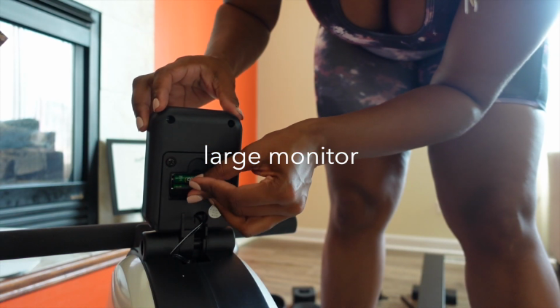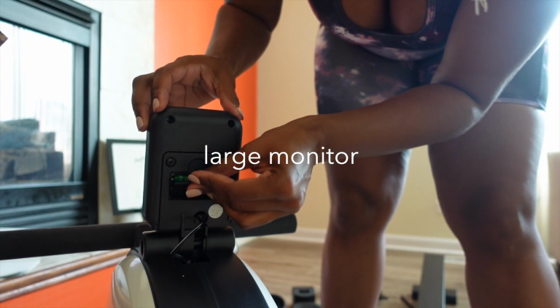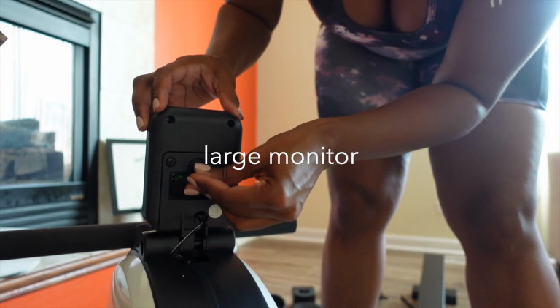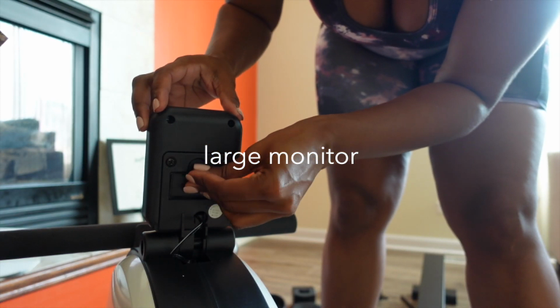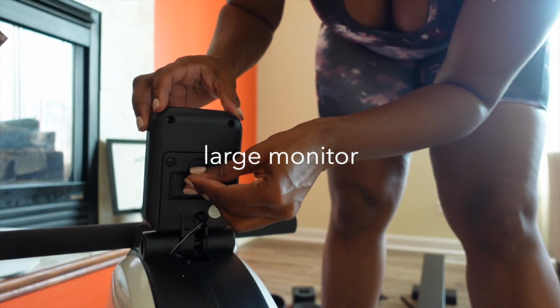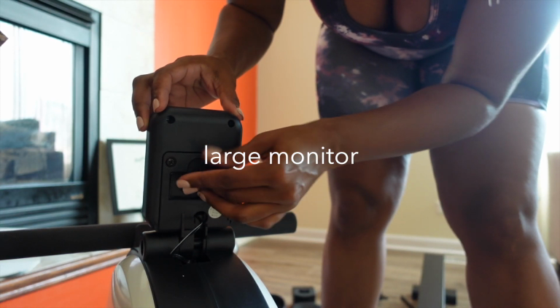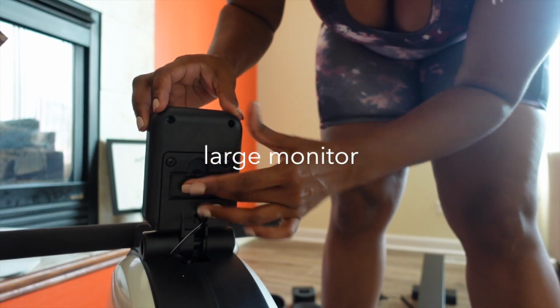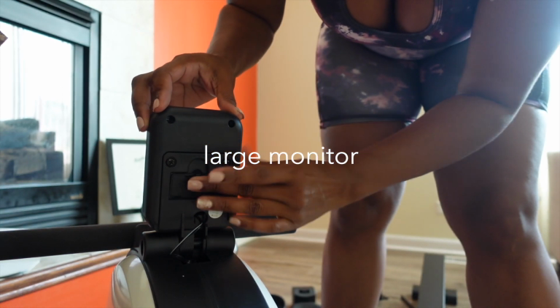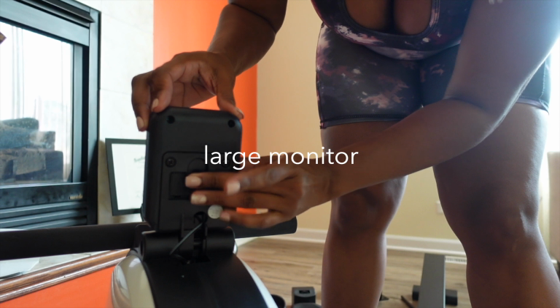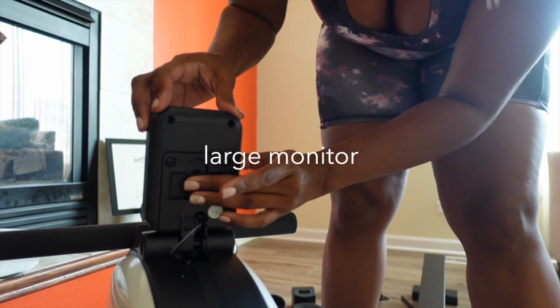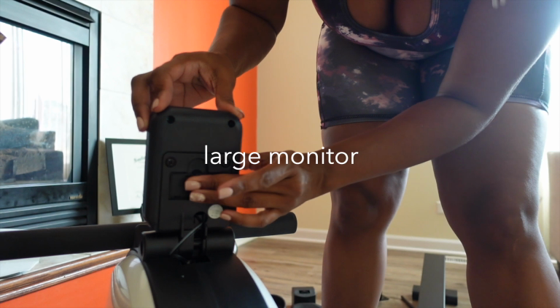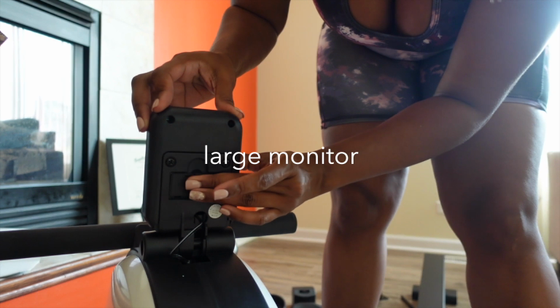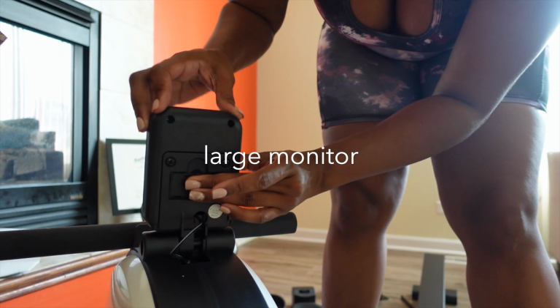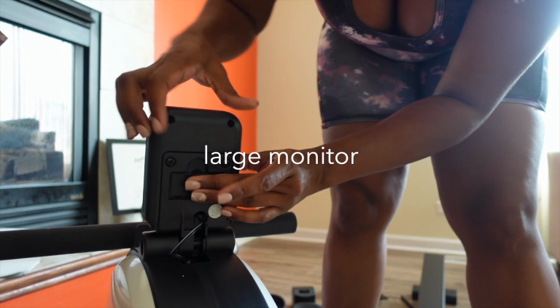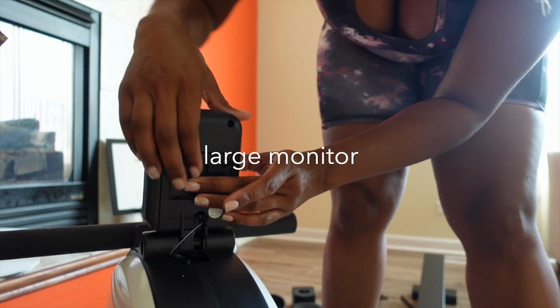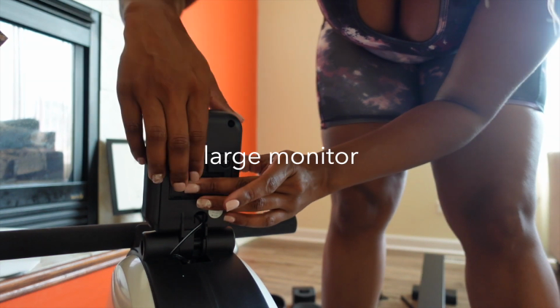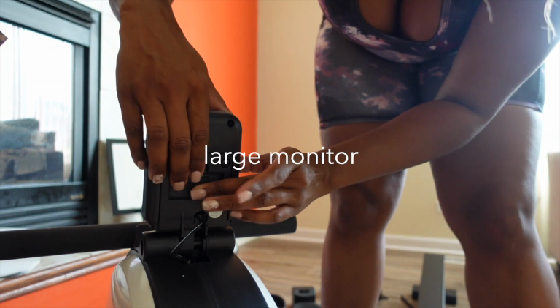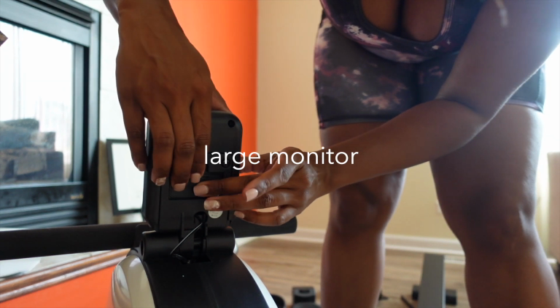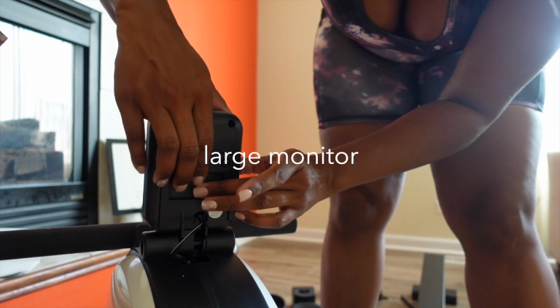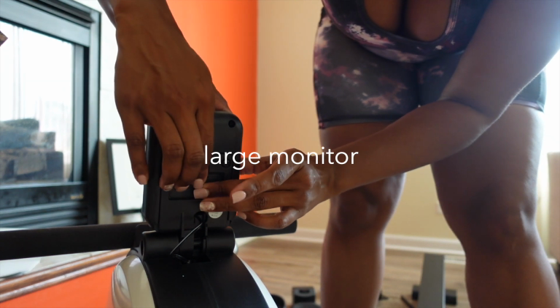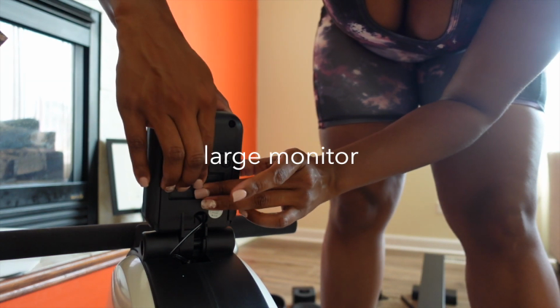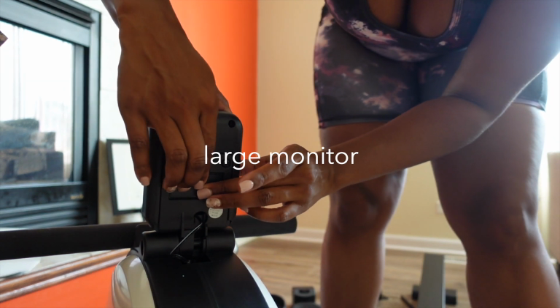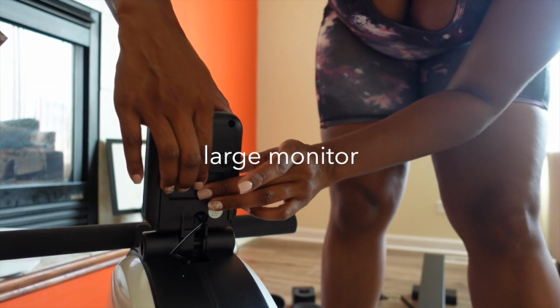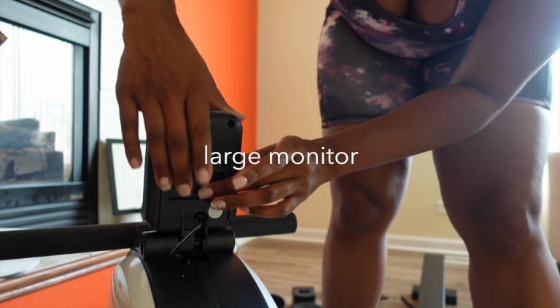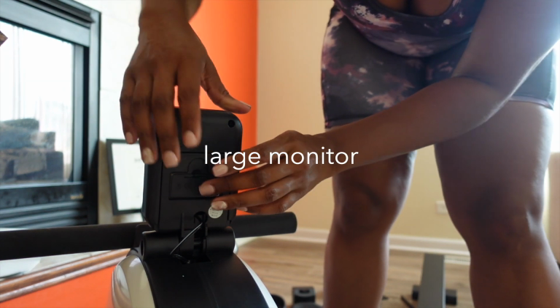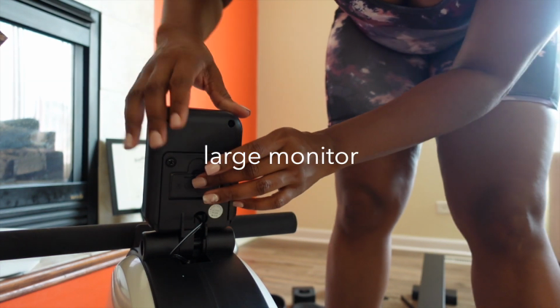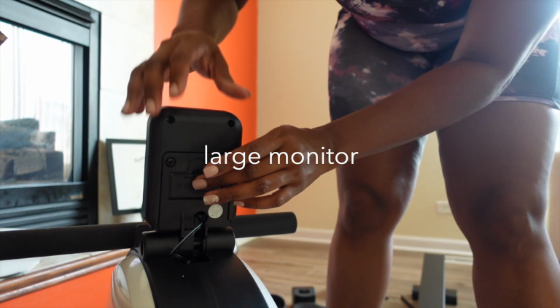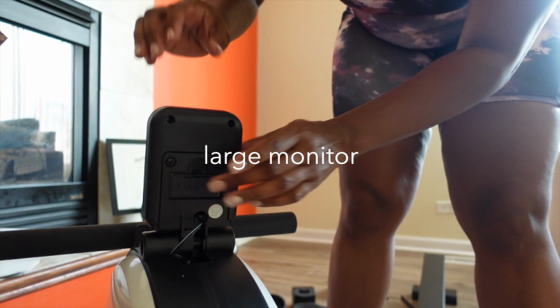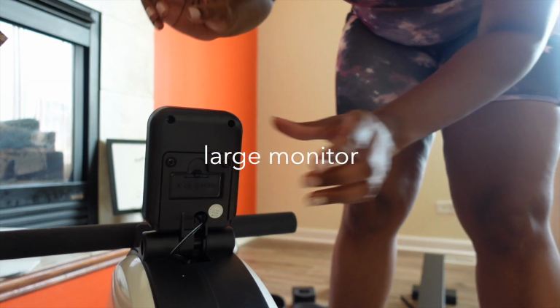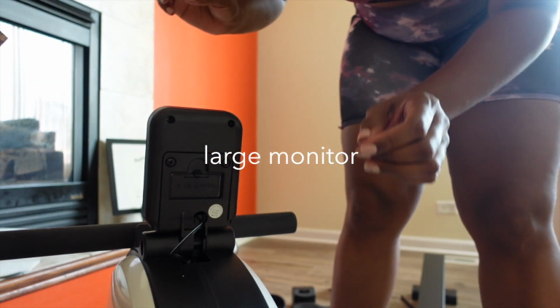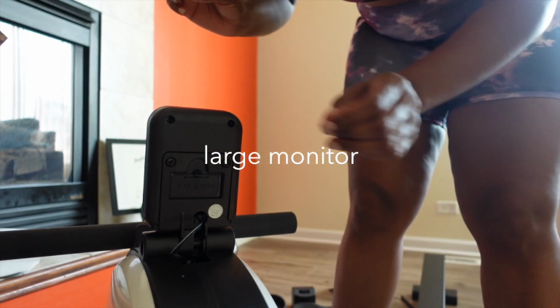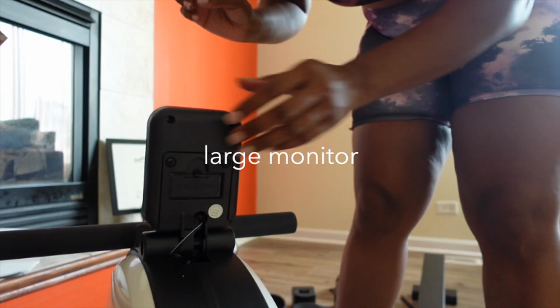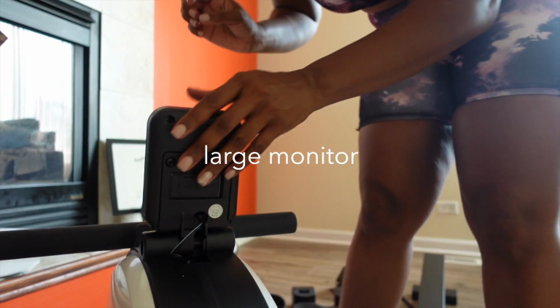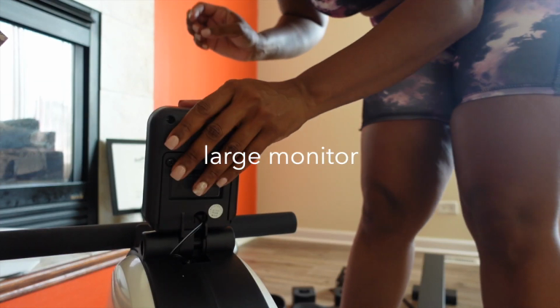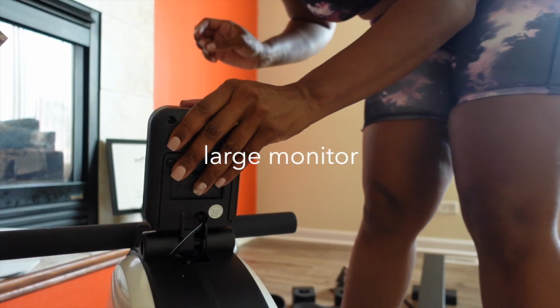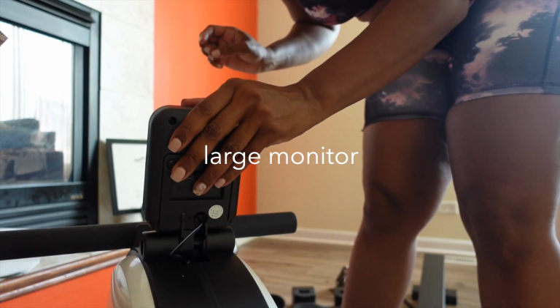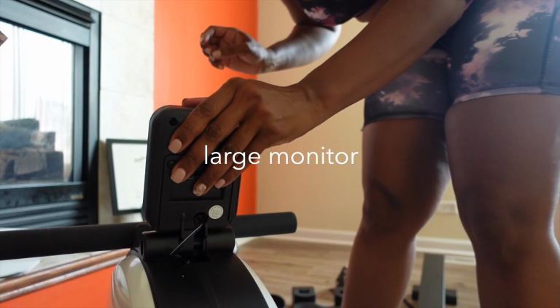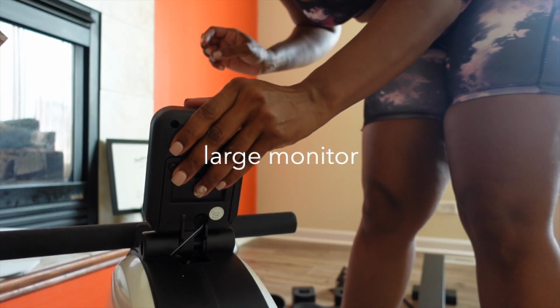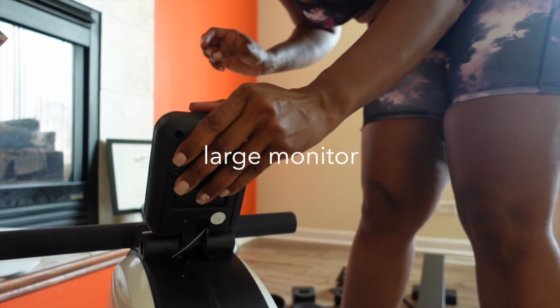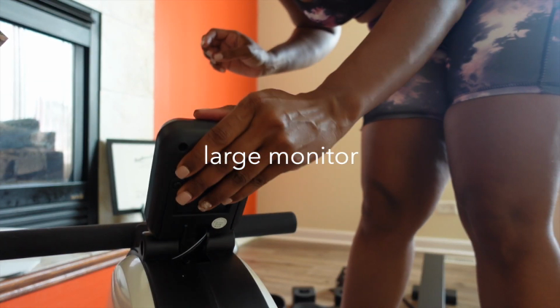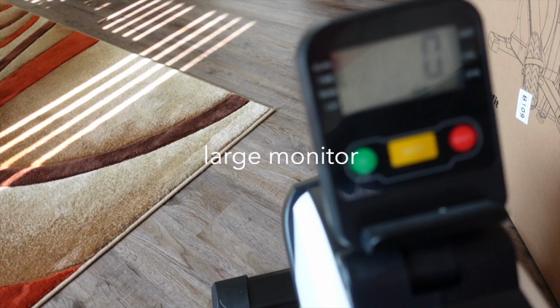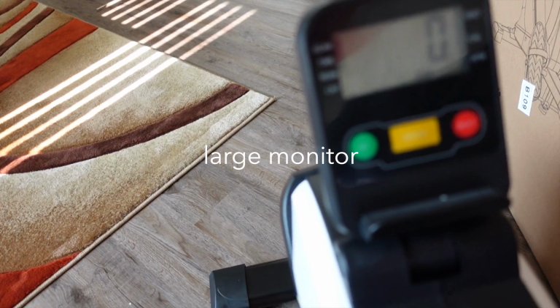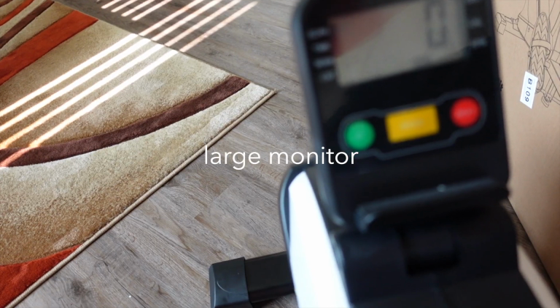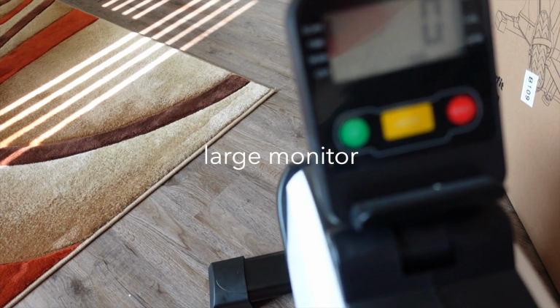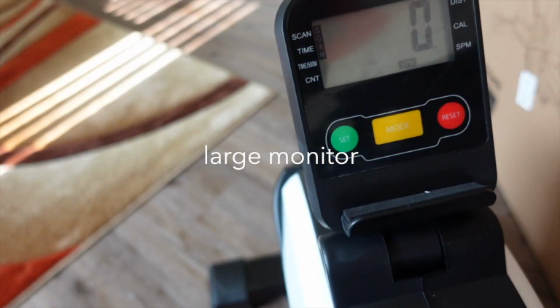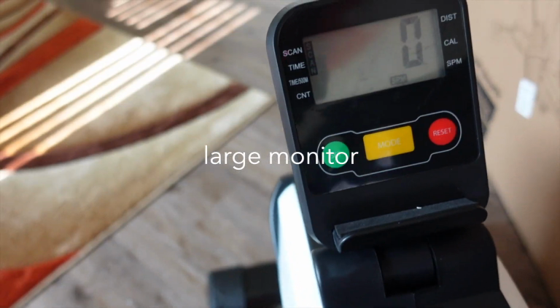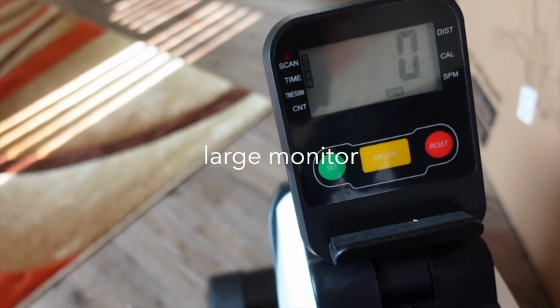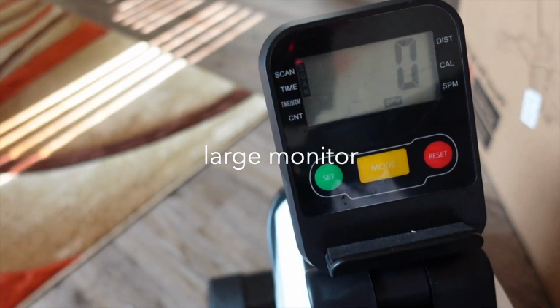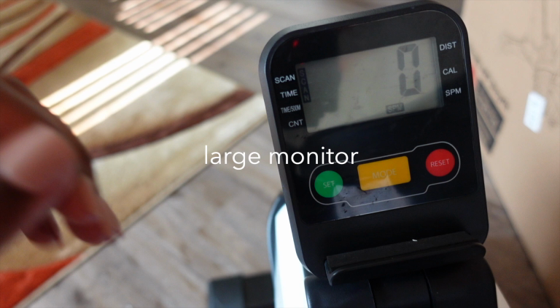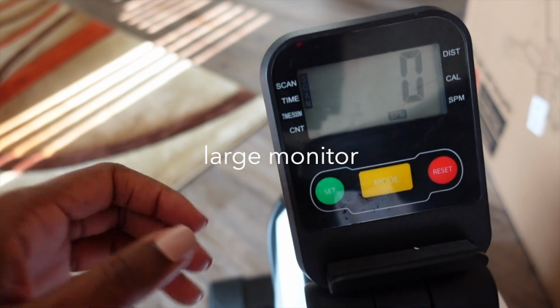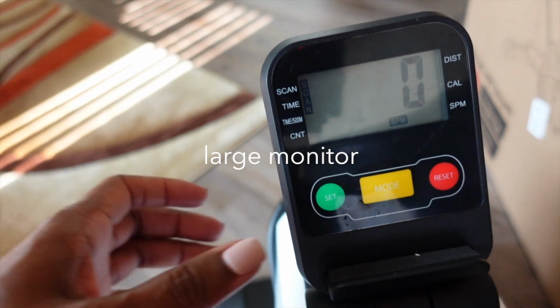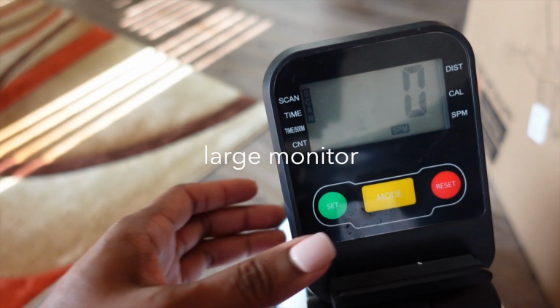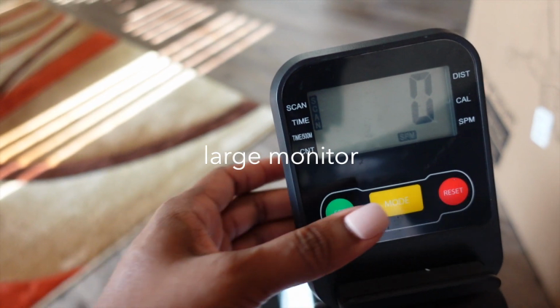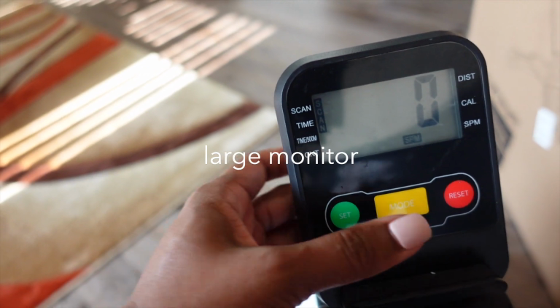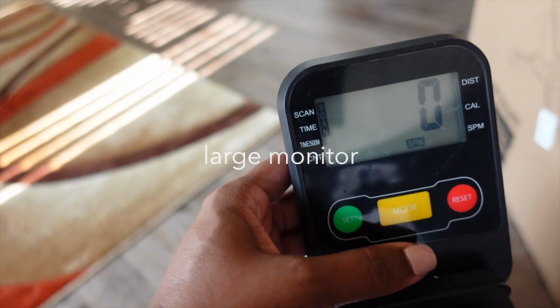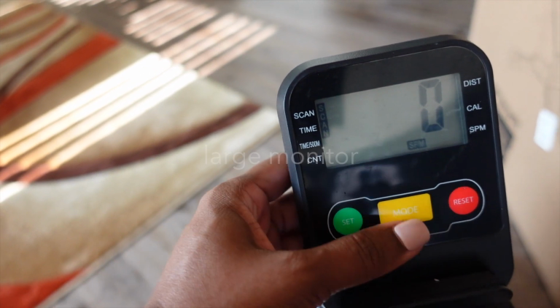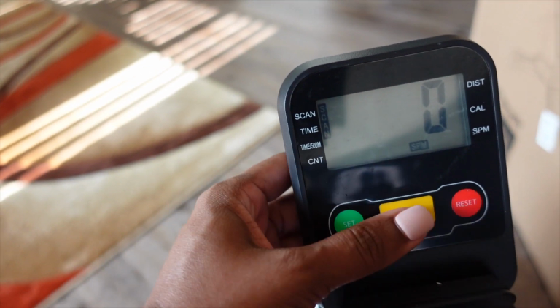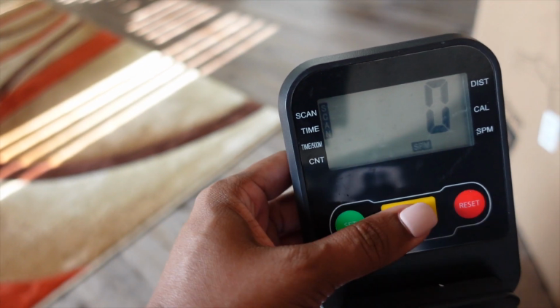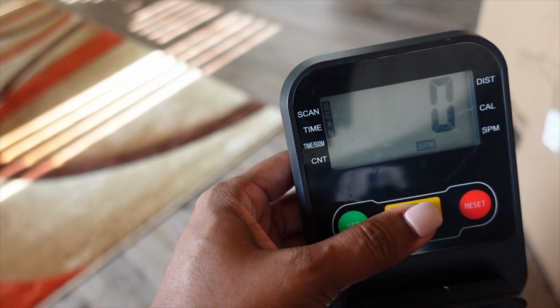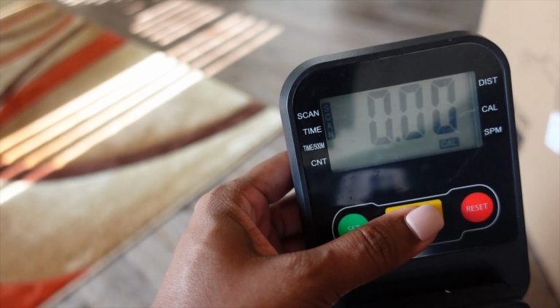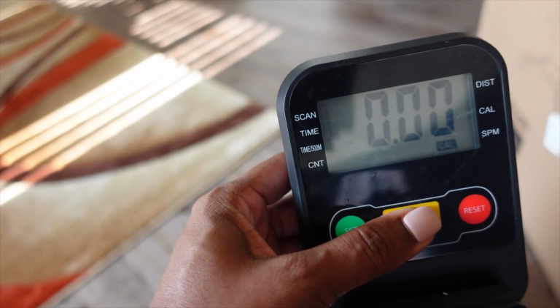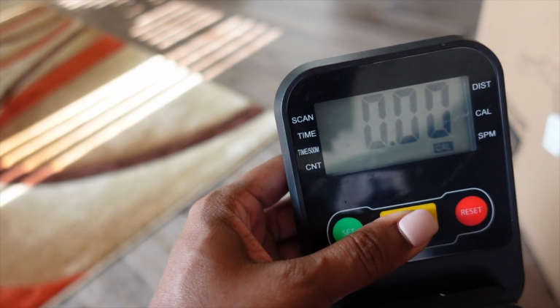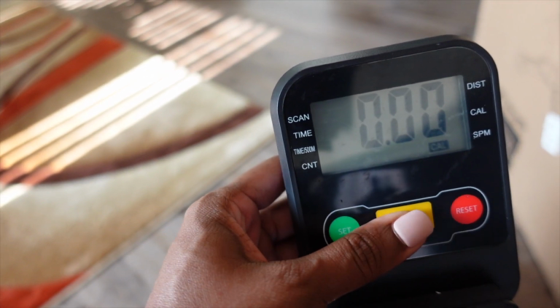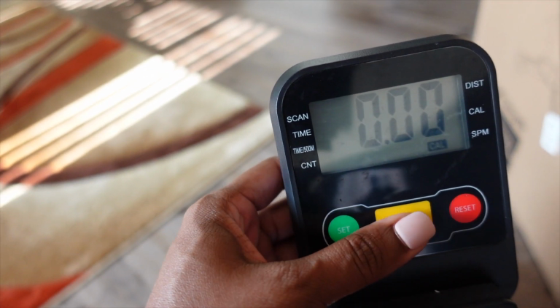But wait till I tell you how this can connect to your phone for a tailored workout a little bit later — you're going to be mind blown.